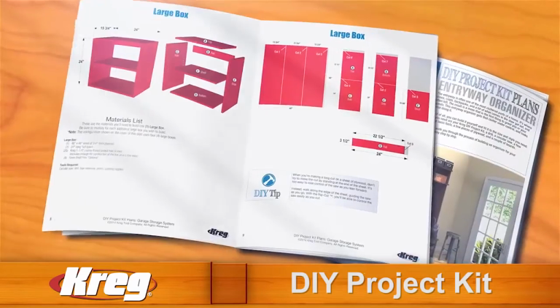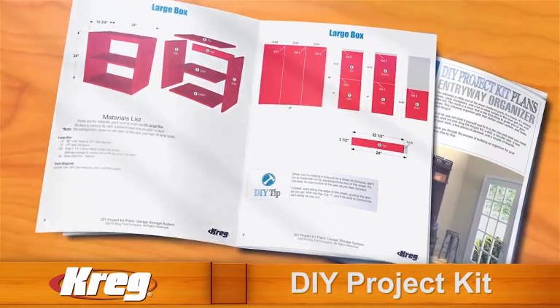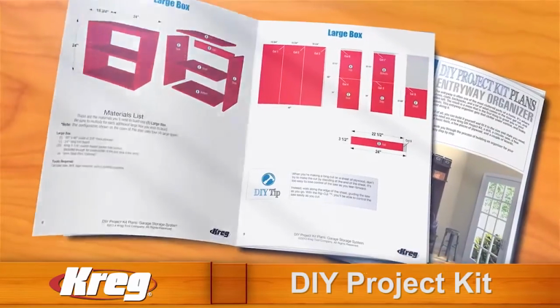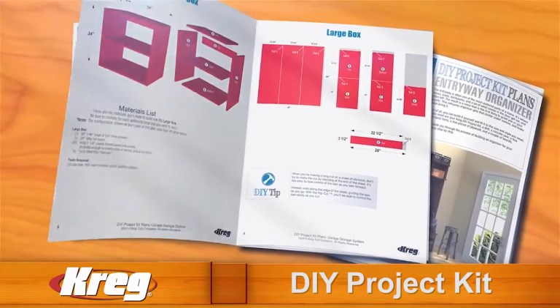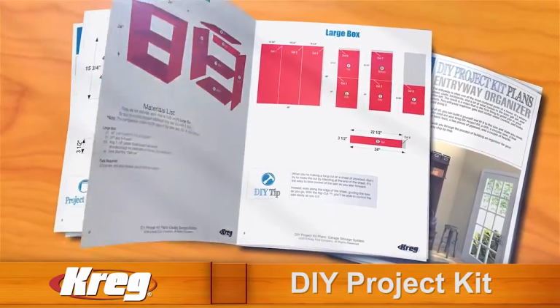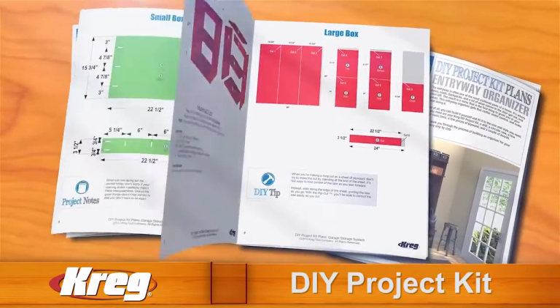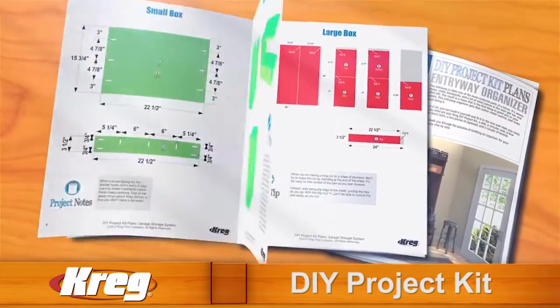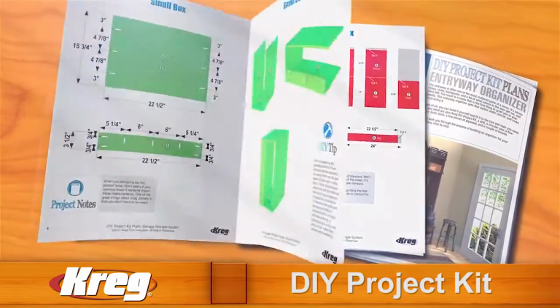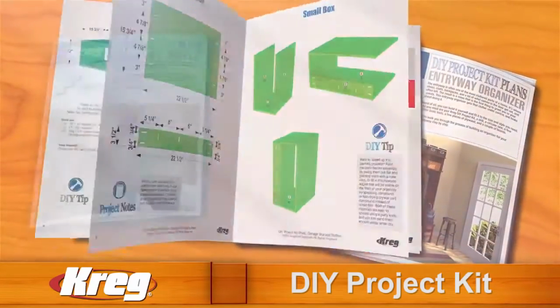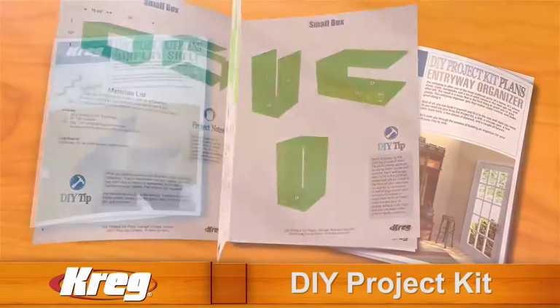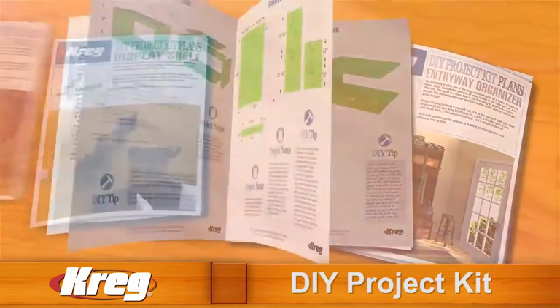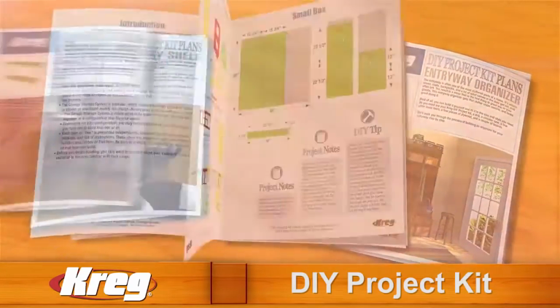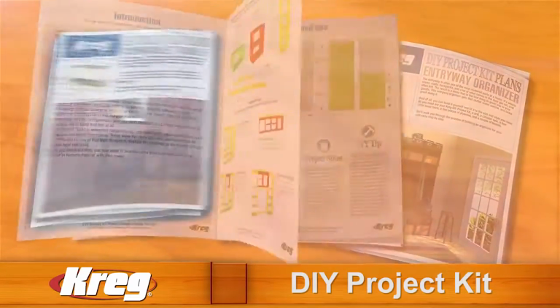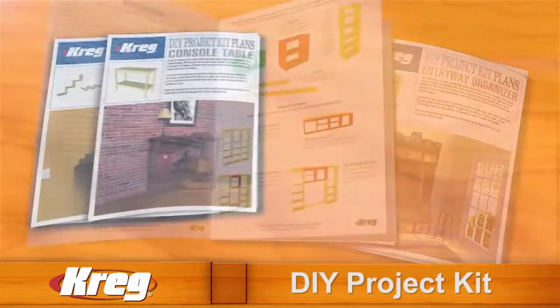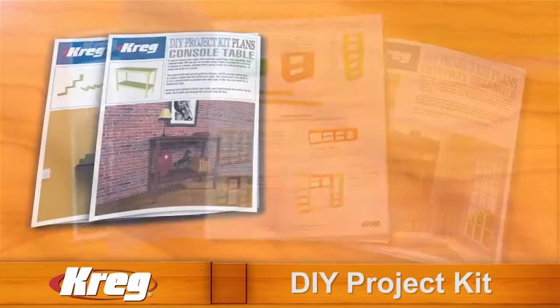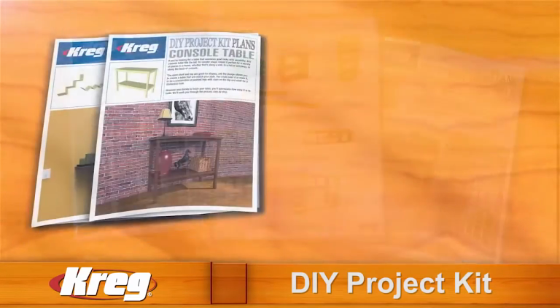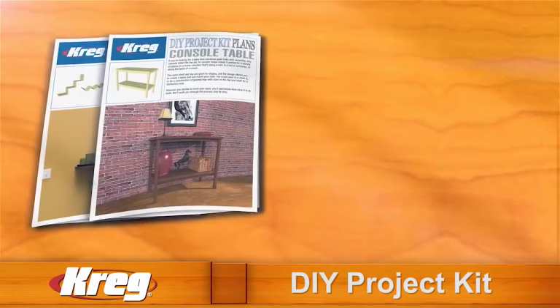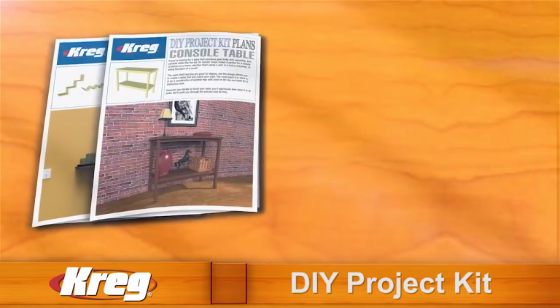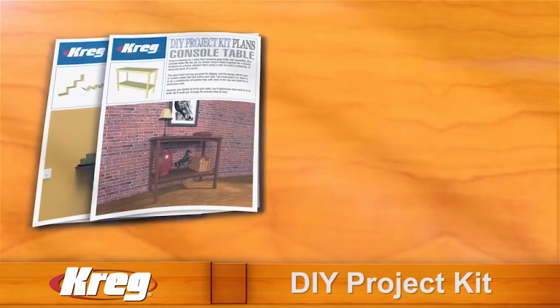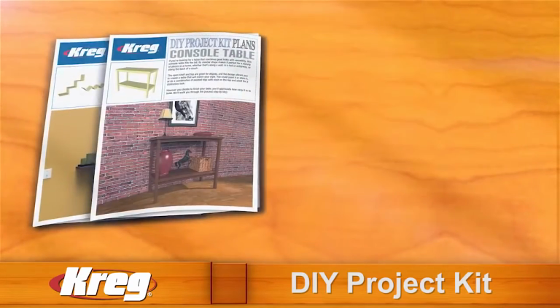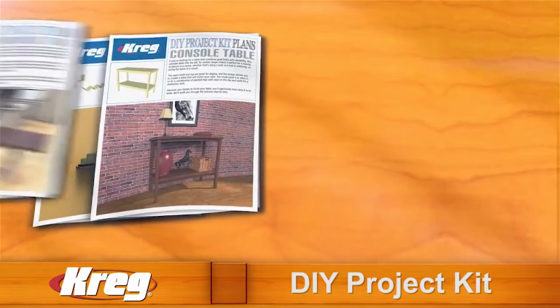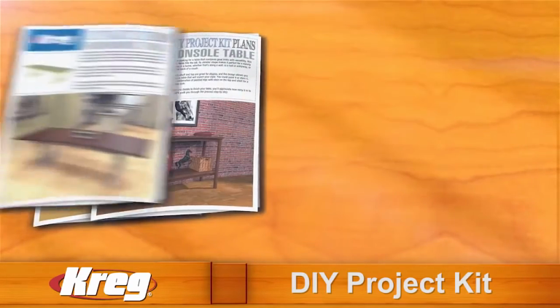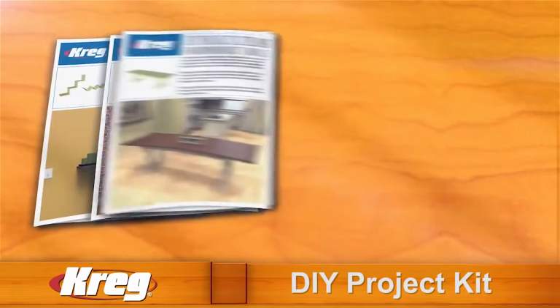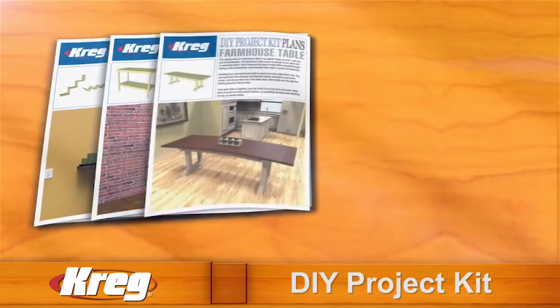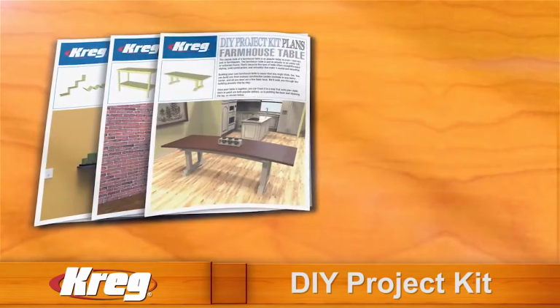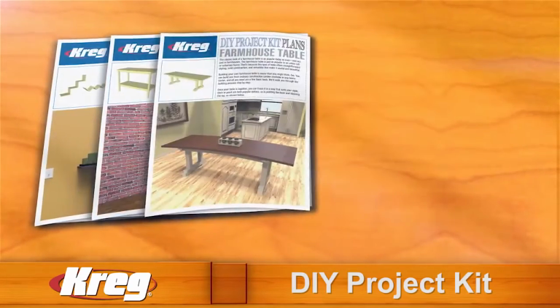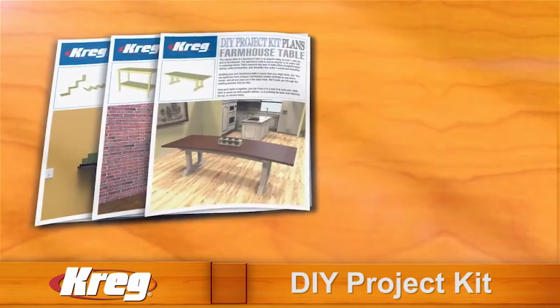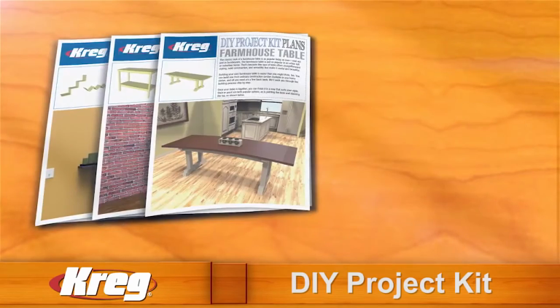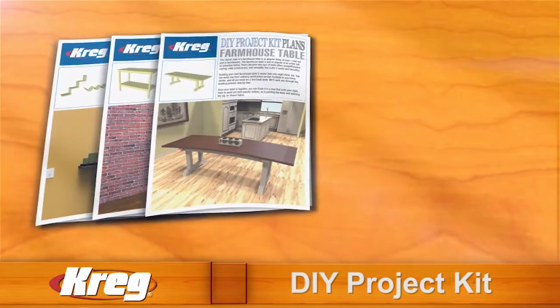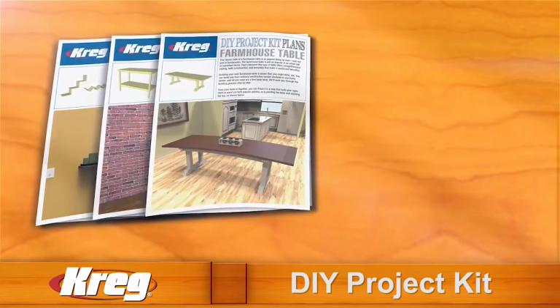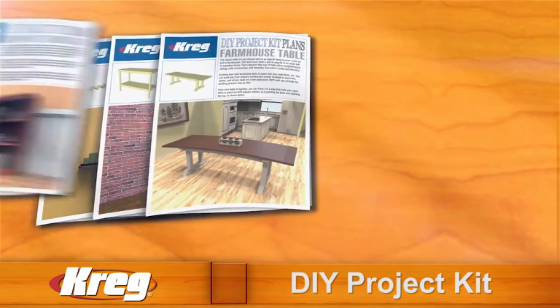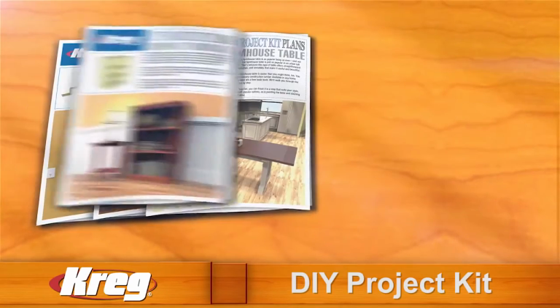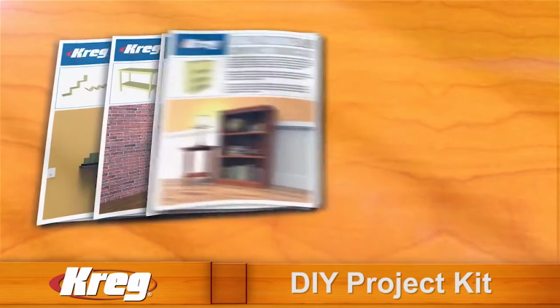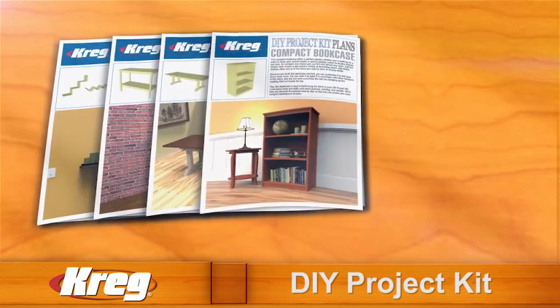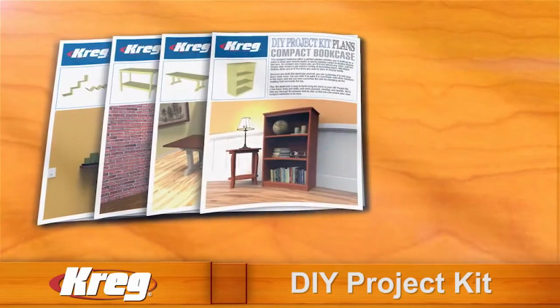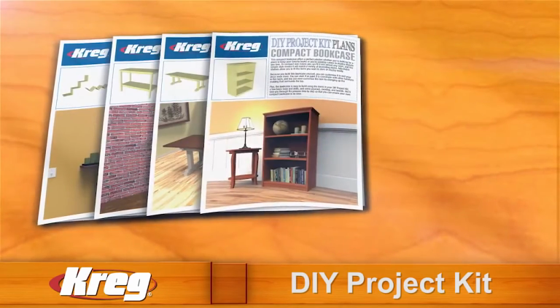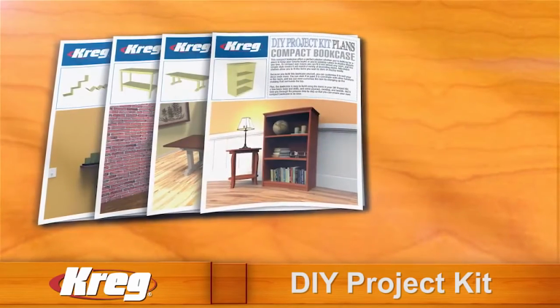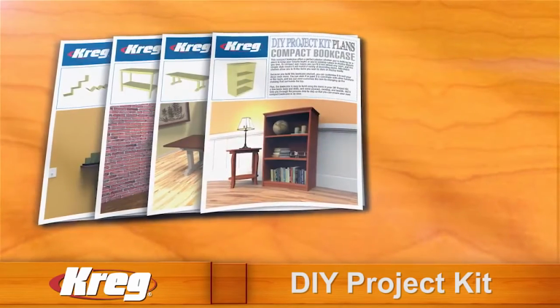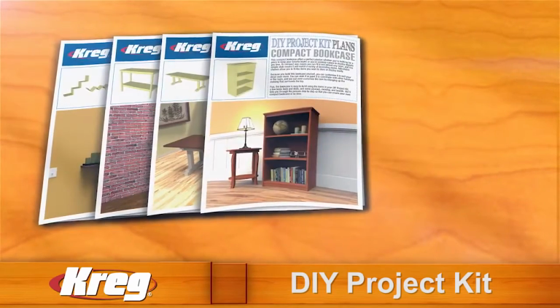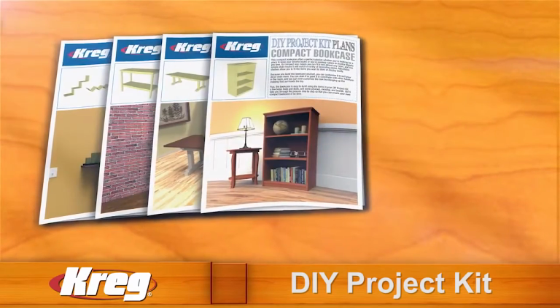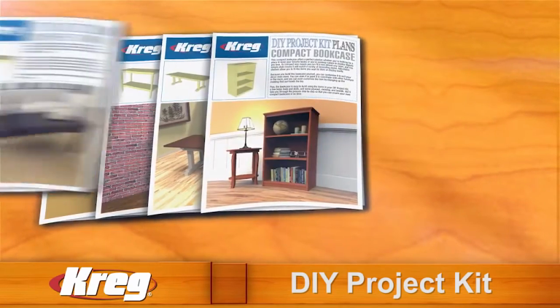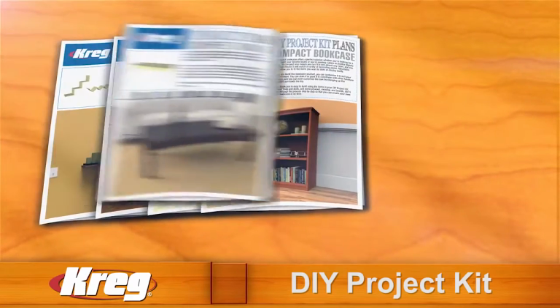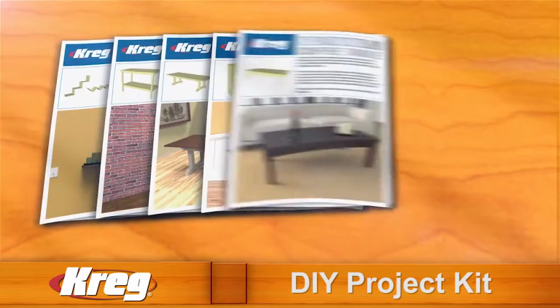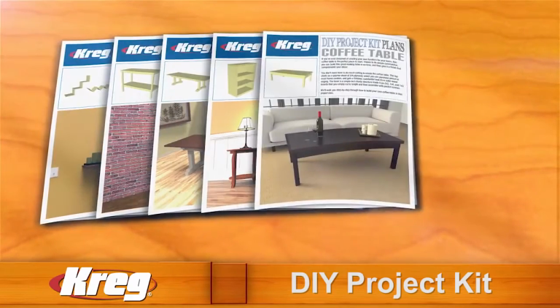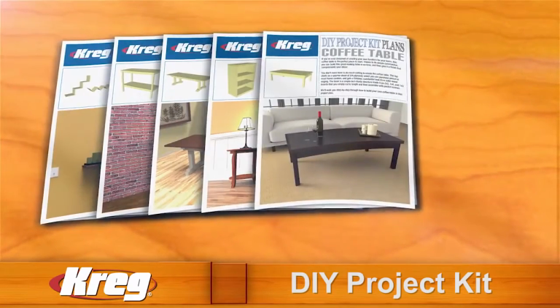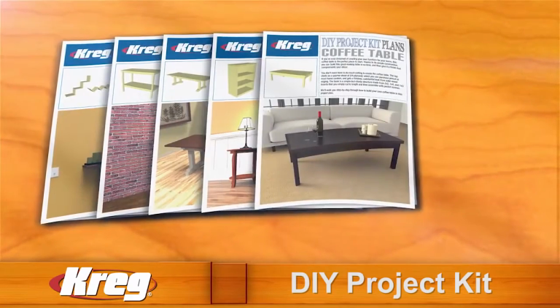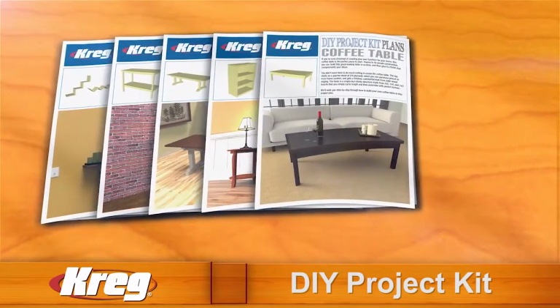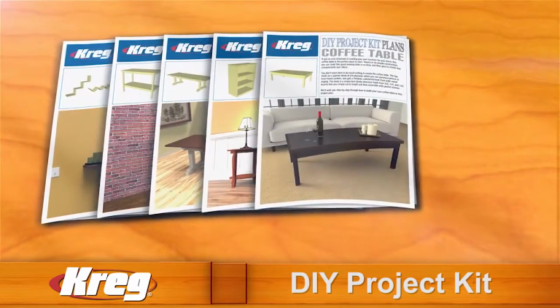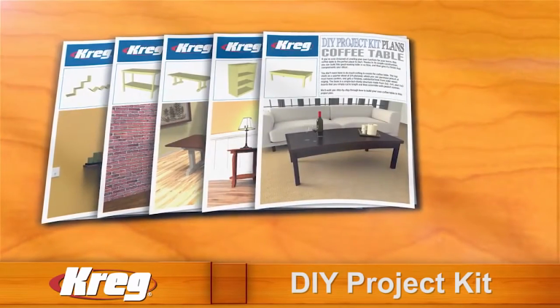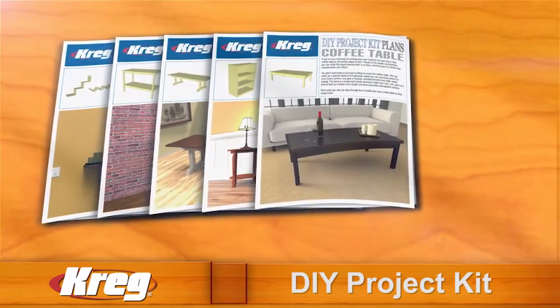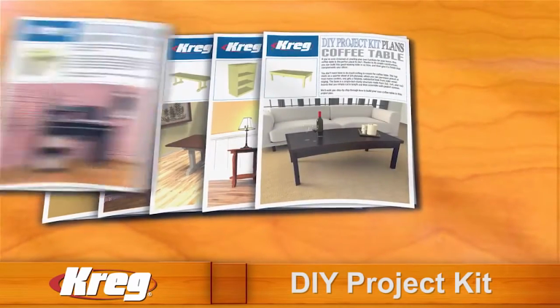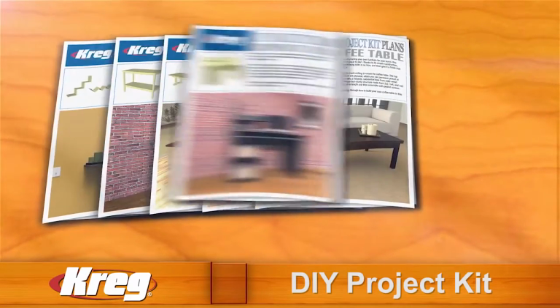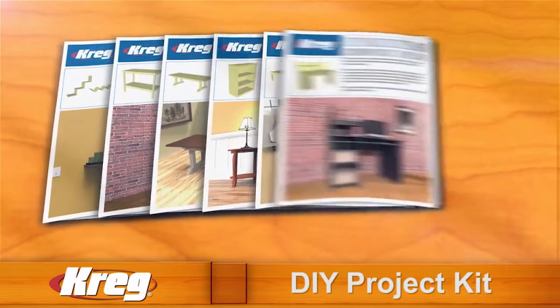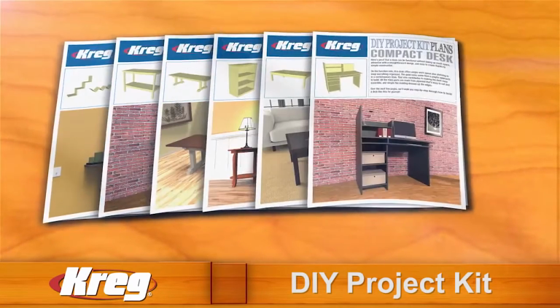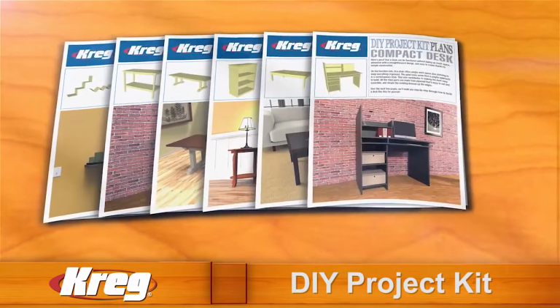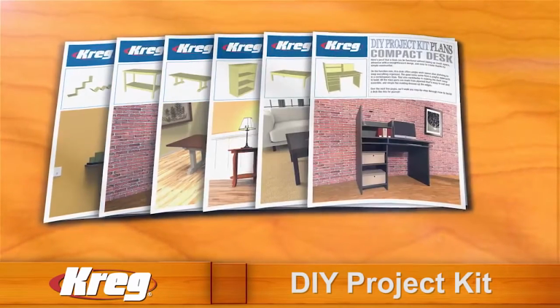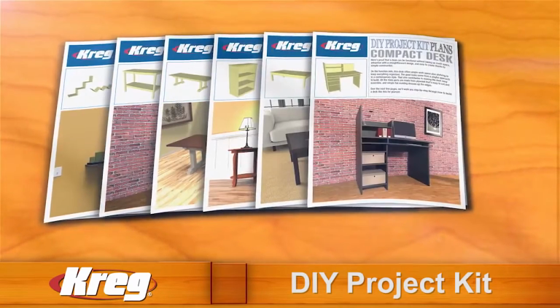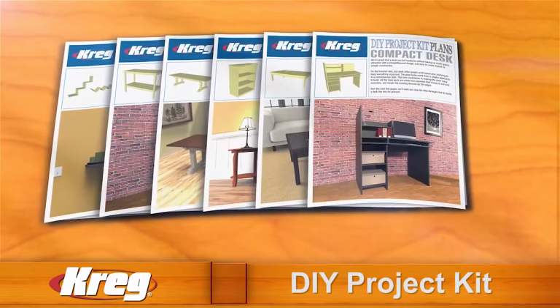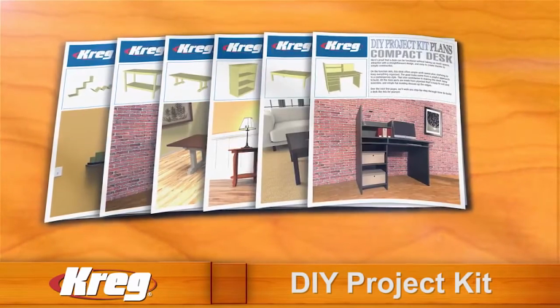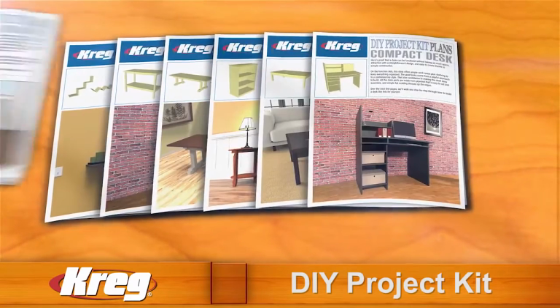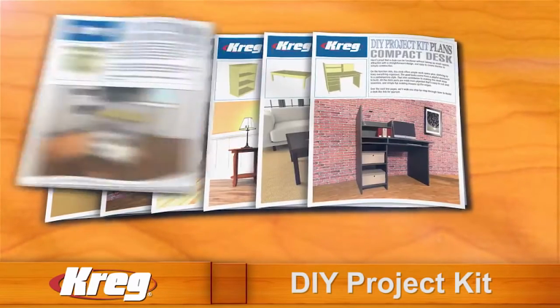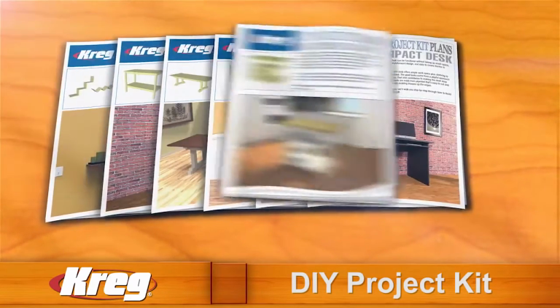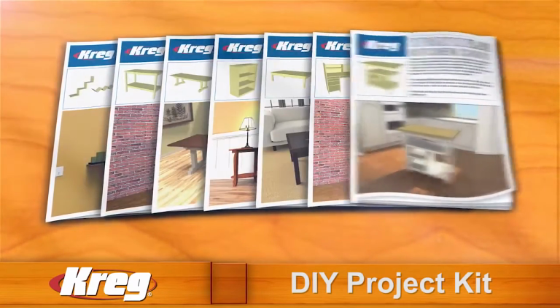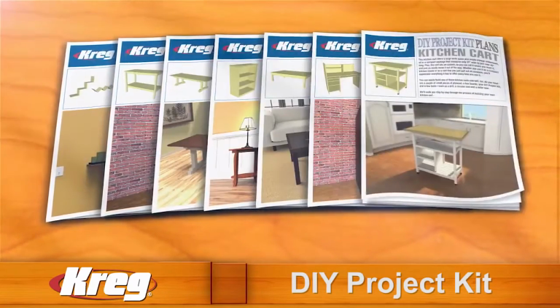We'll also include 10 easy-to-follow, downloadable project plans for a bookcase, a table, a desk, a kitchen cart, and more.